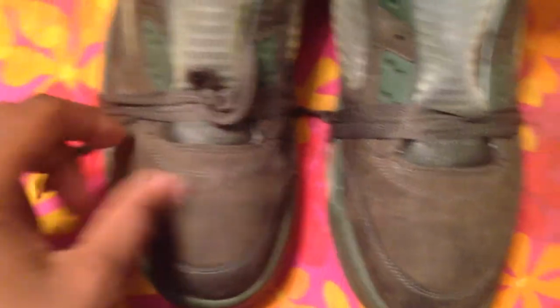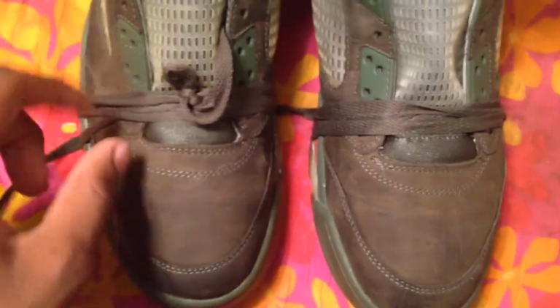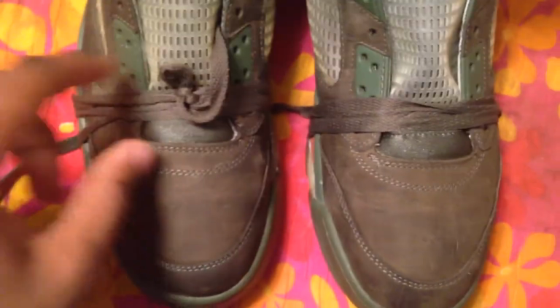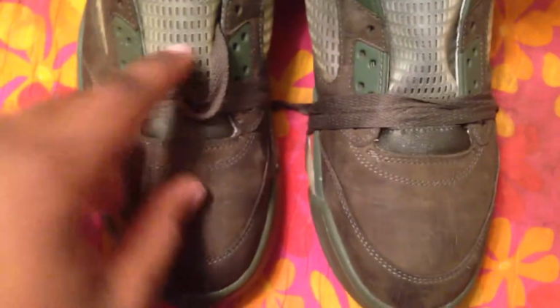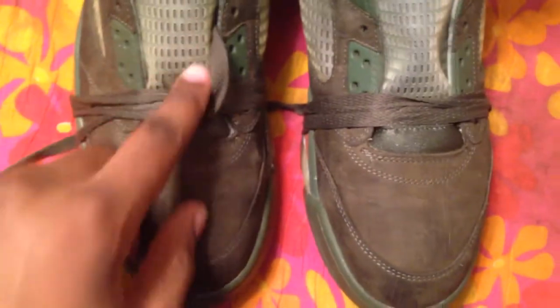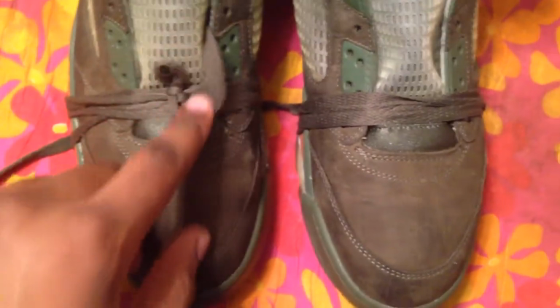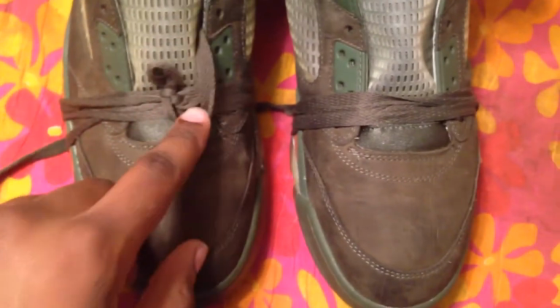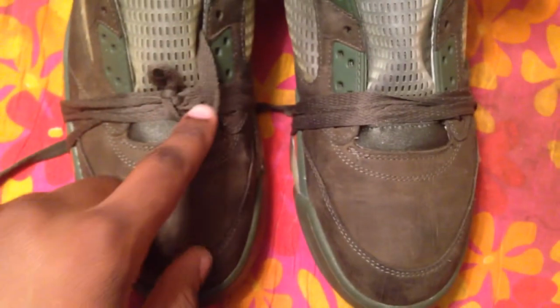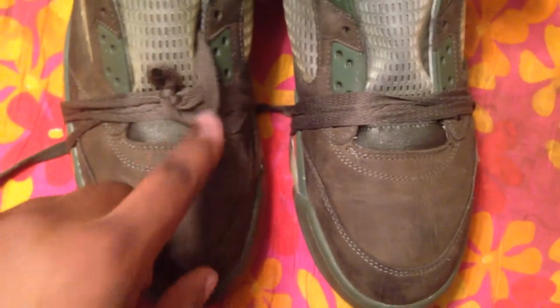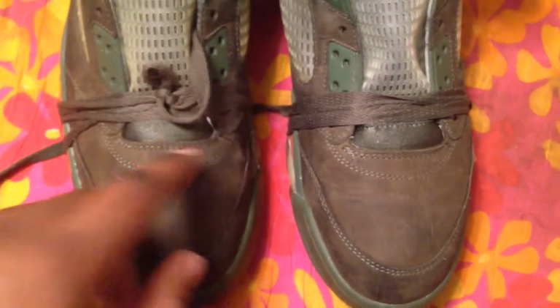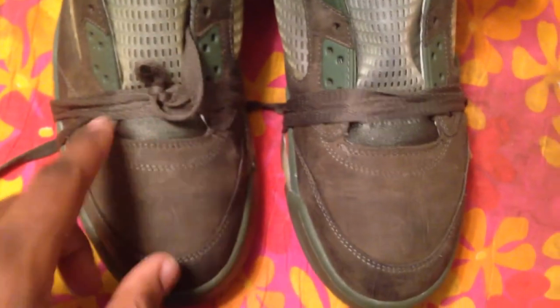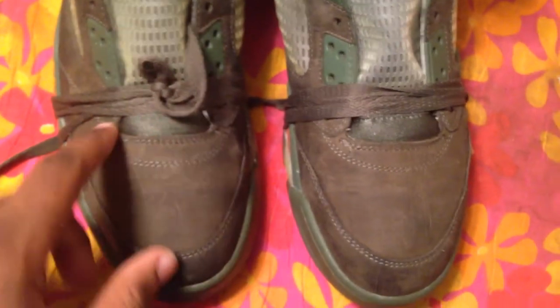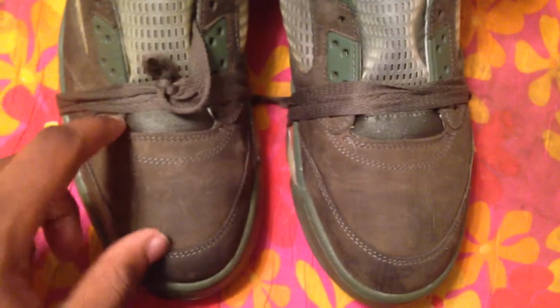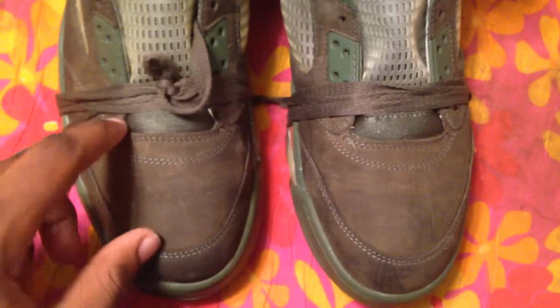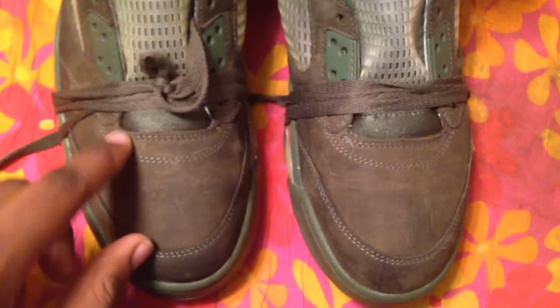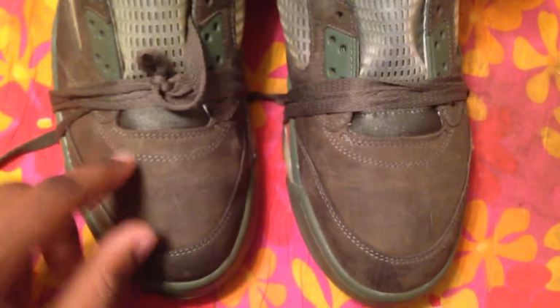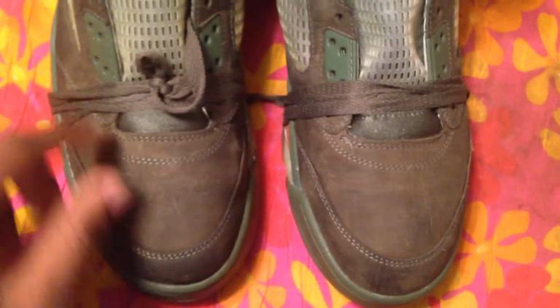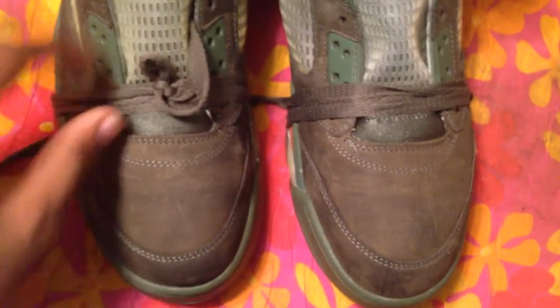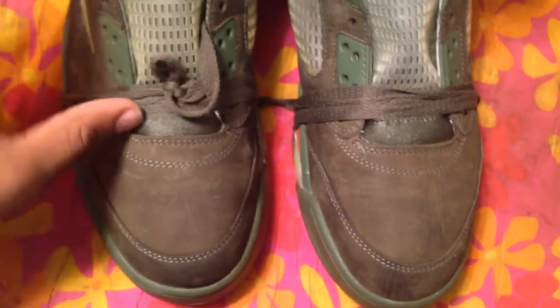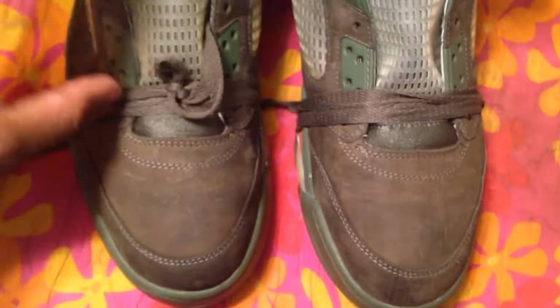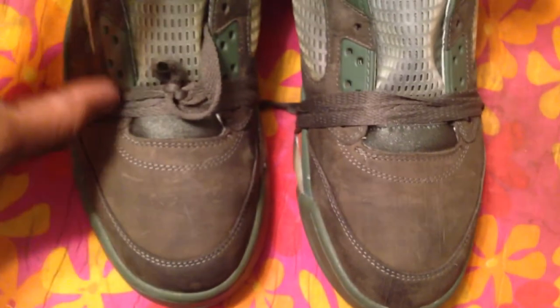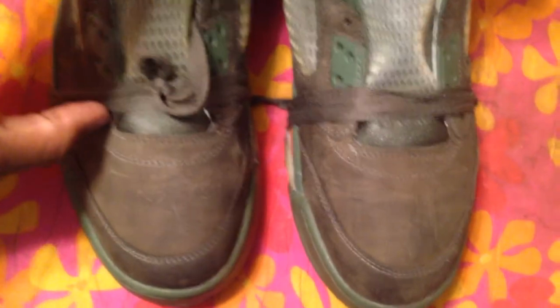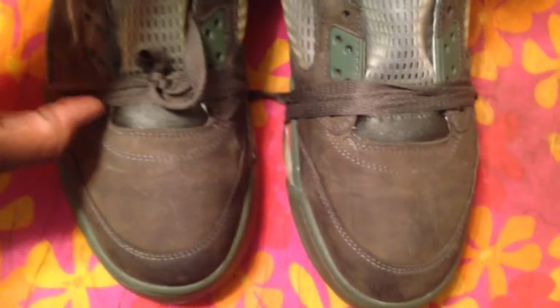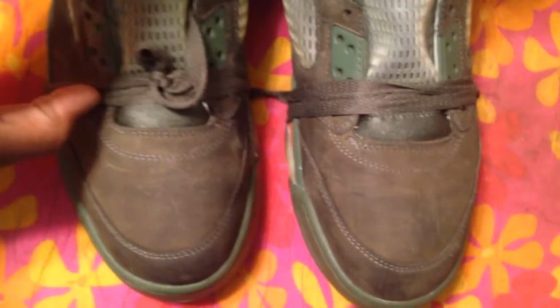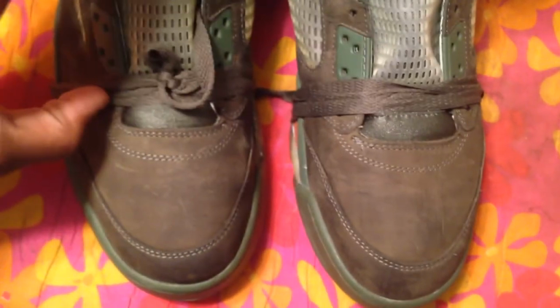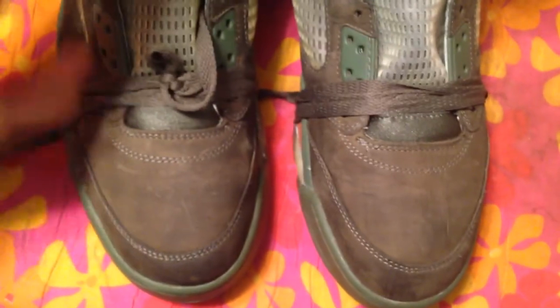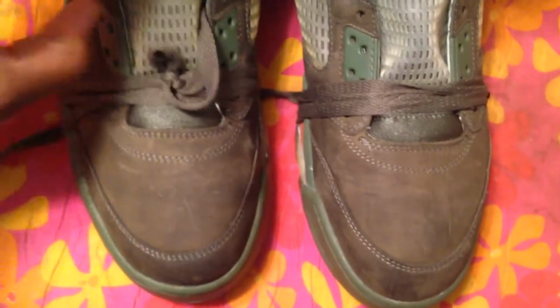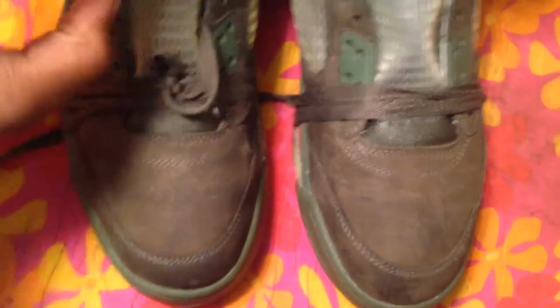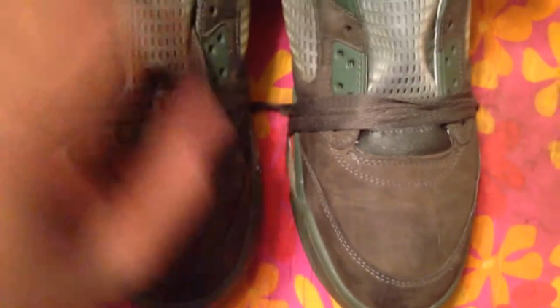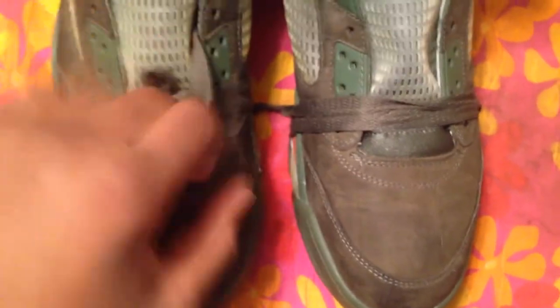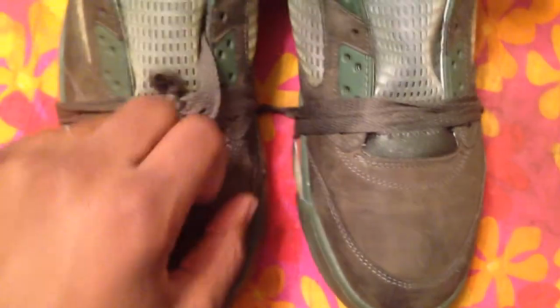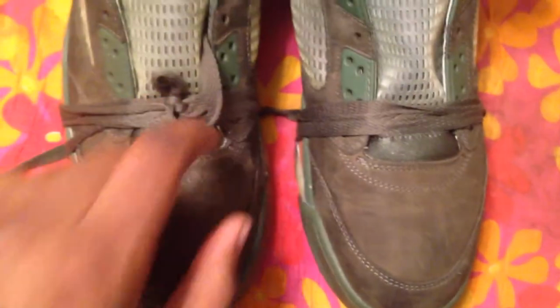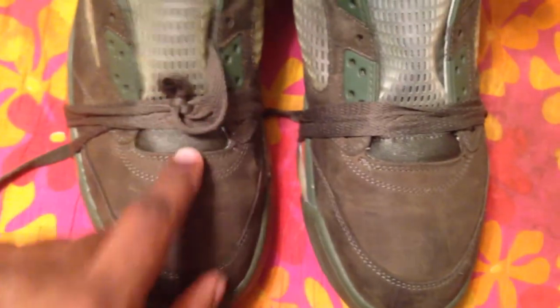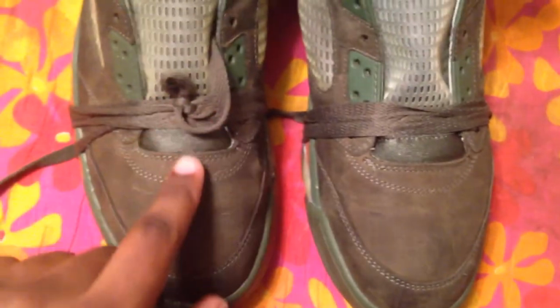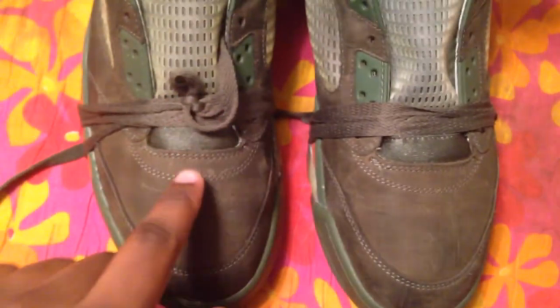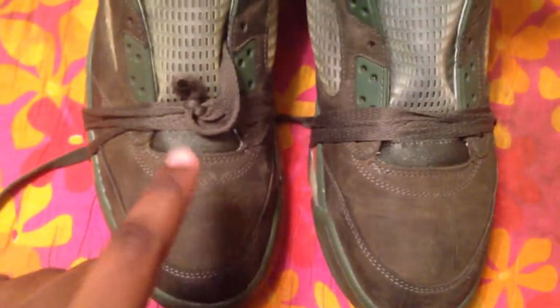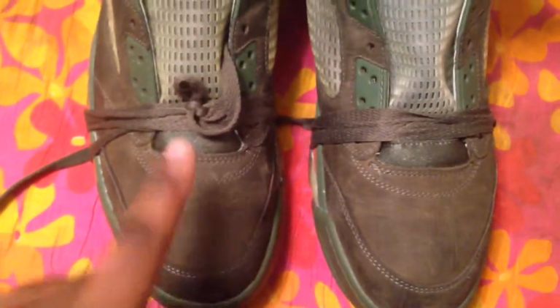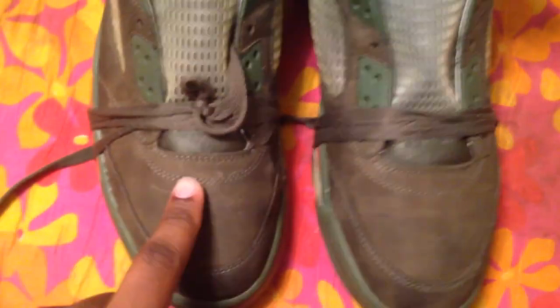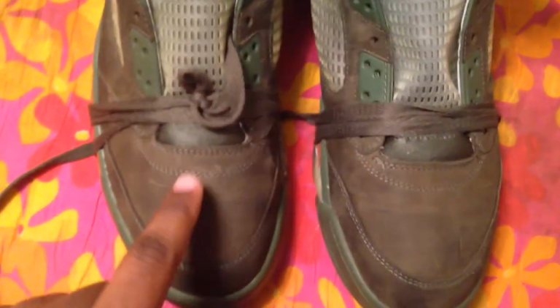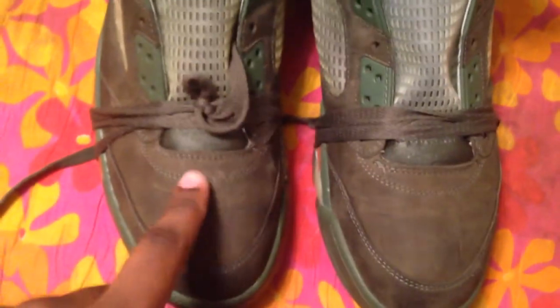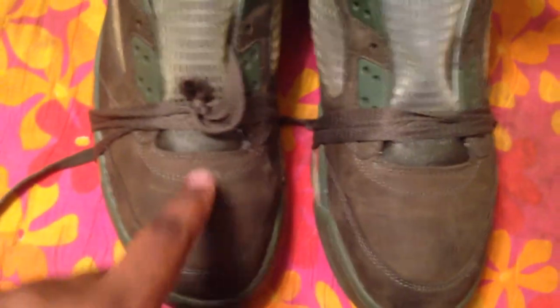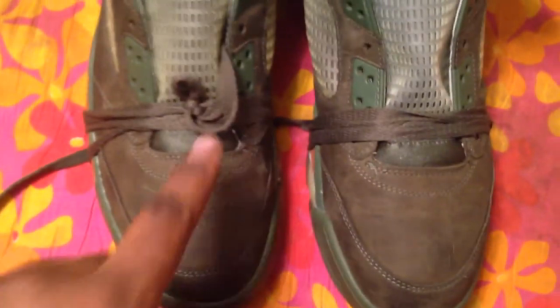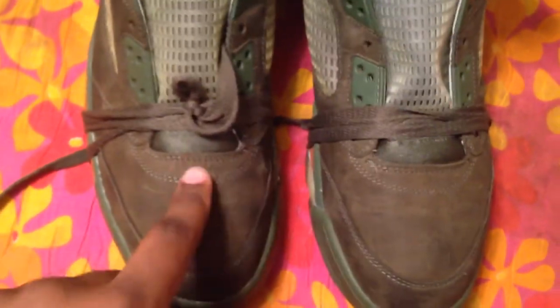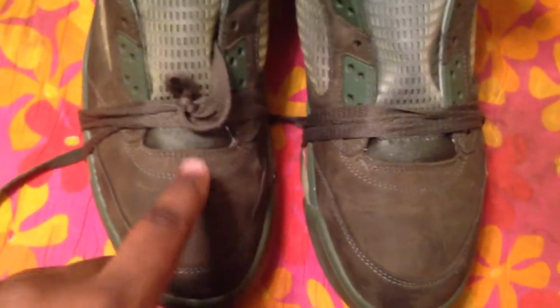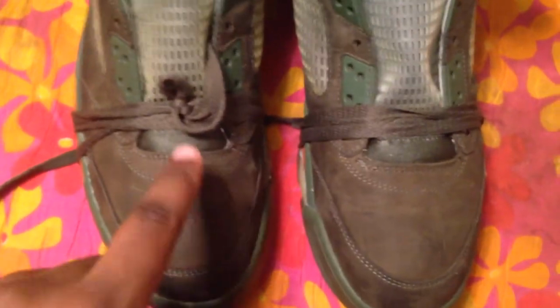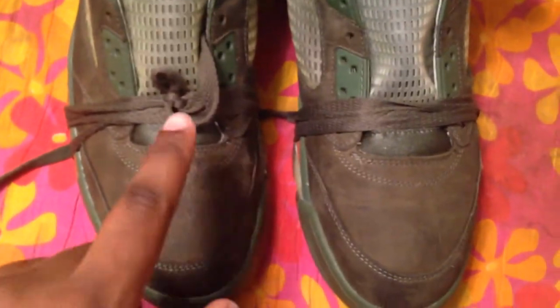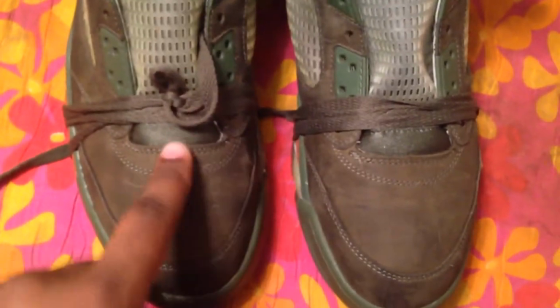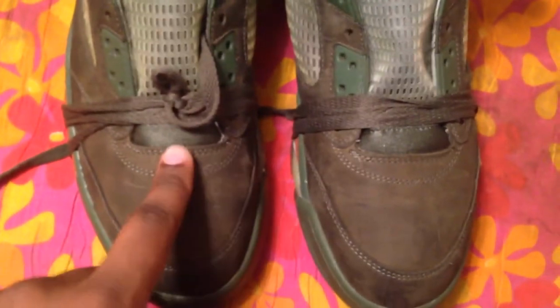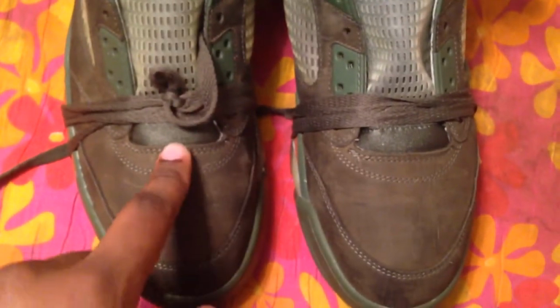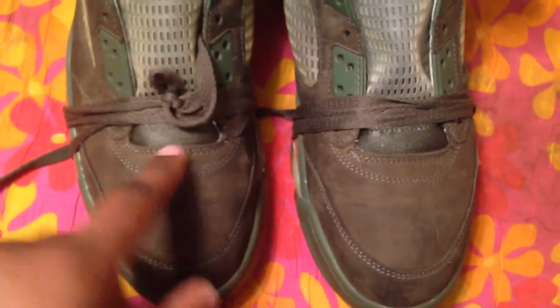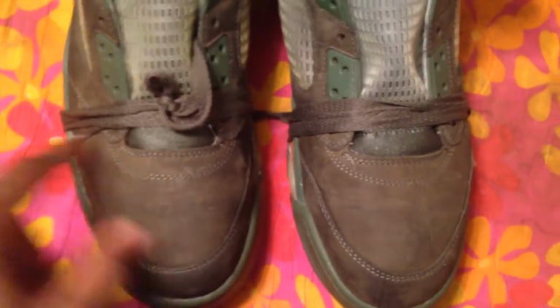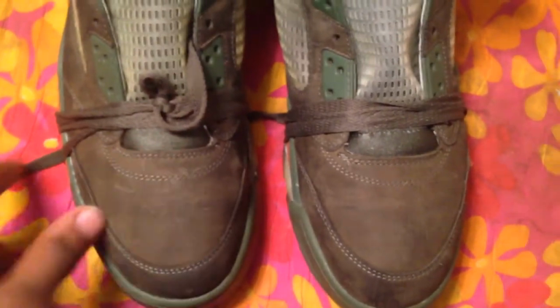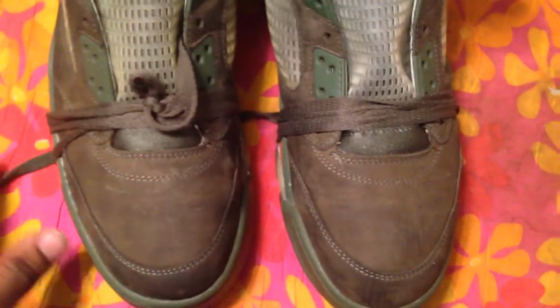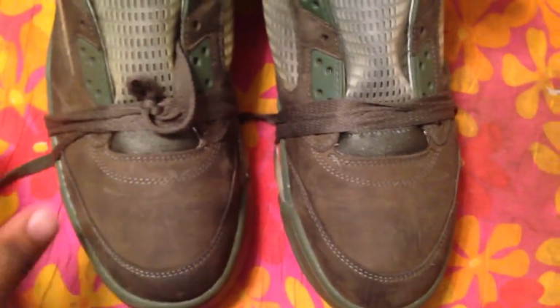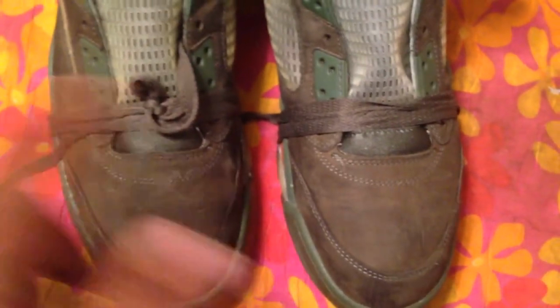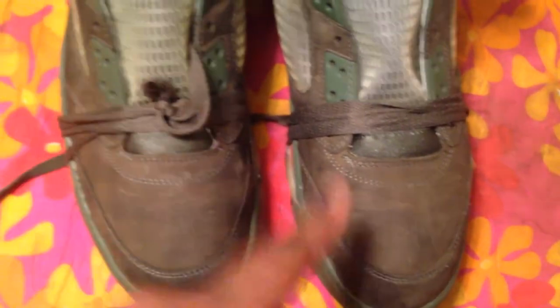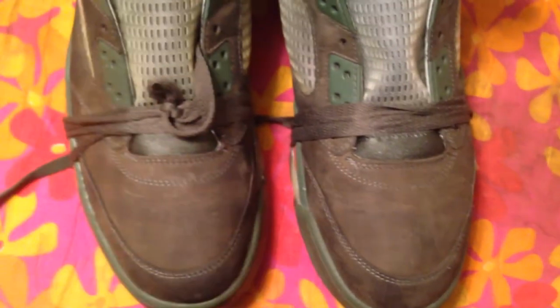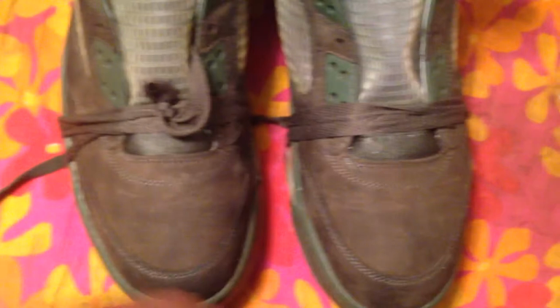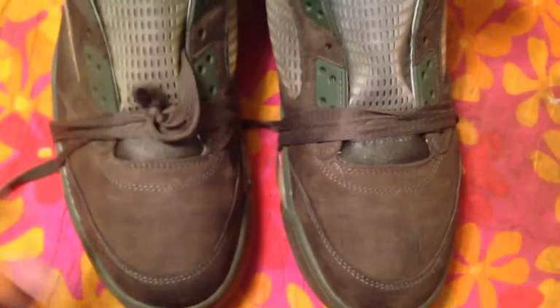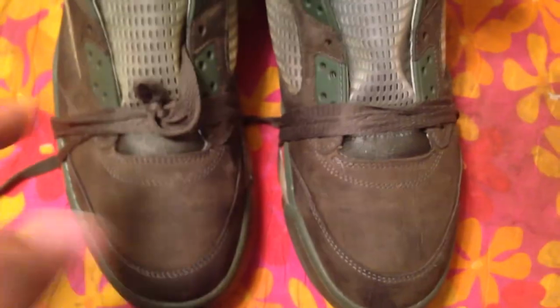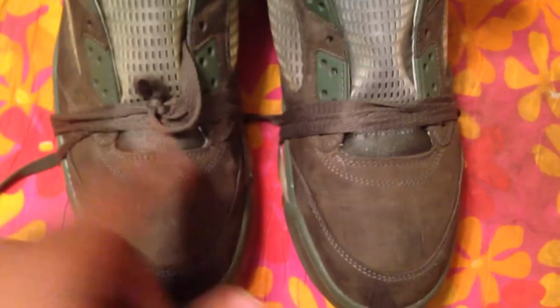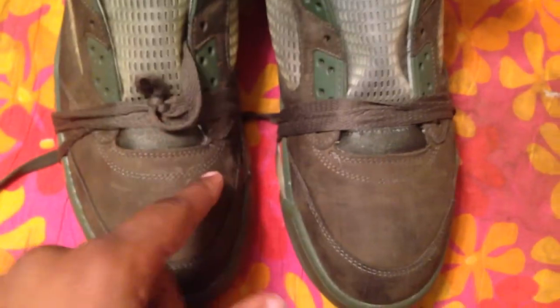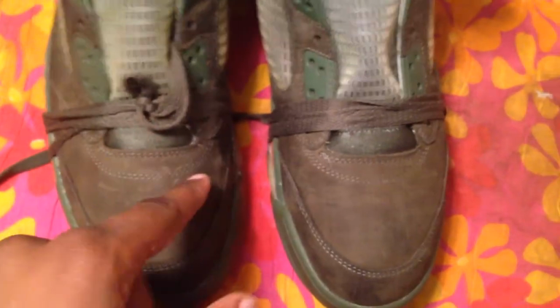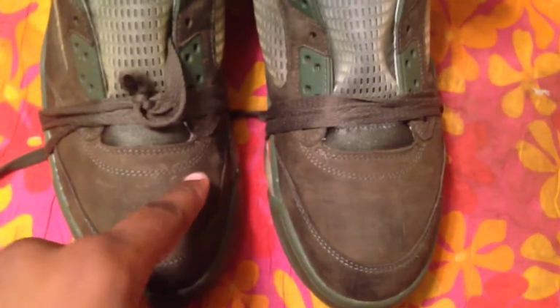What you're going to do is take the laces out, lace the bottom hole, and pull it as tight as you possibly can, and tie it and wrap it around the shoe.